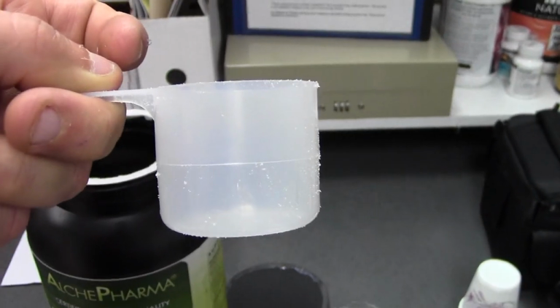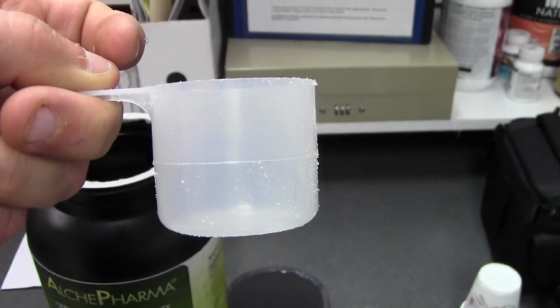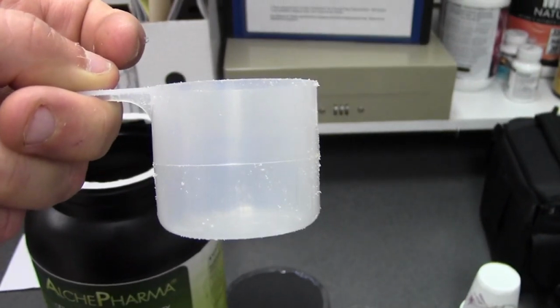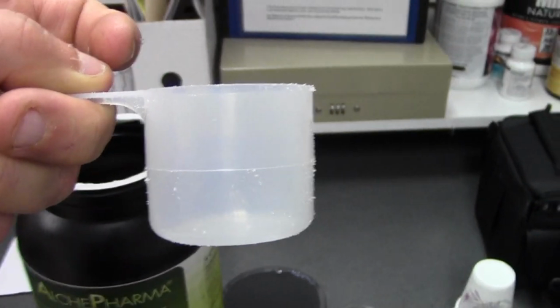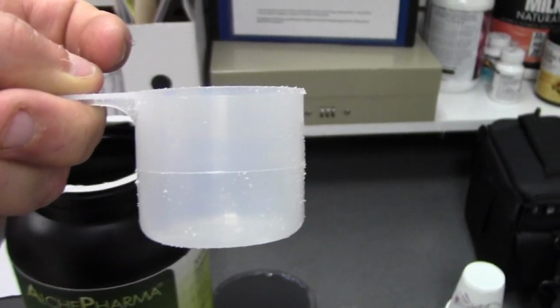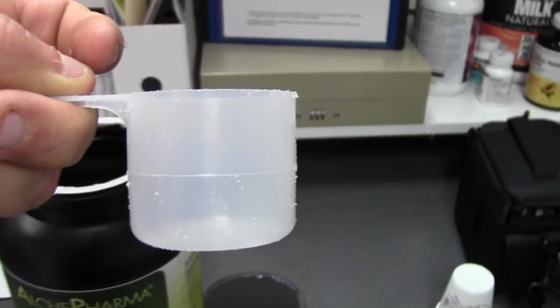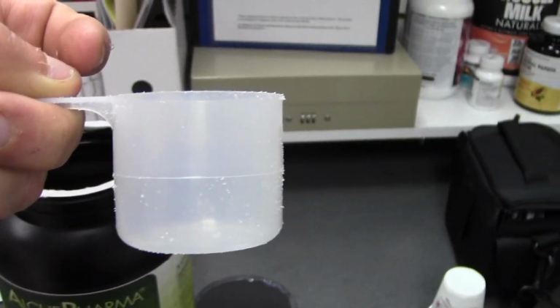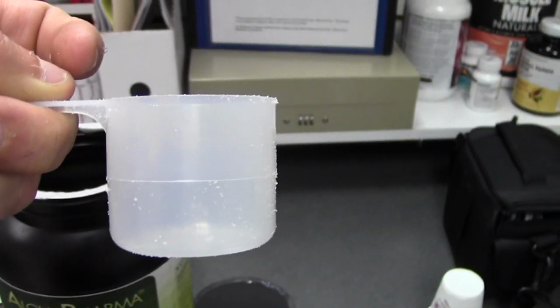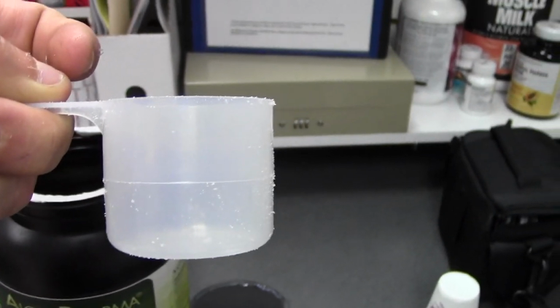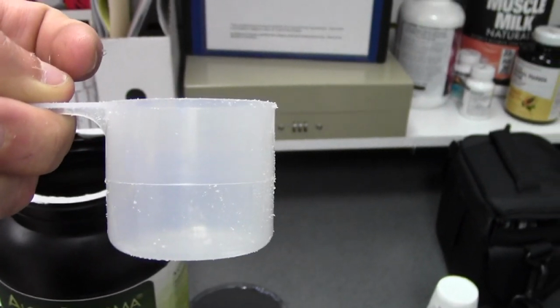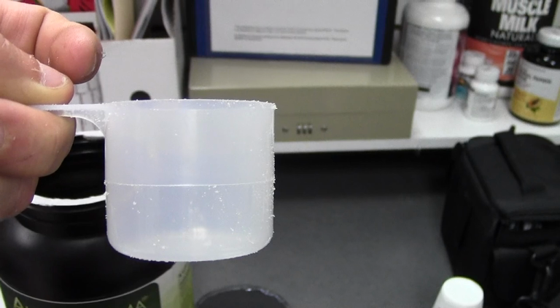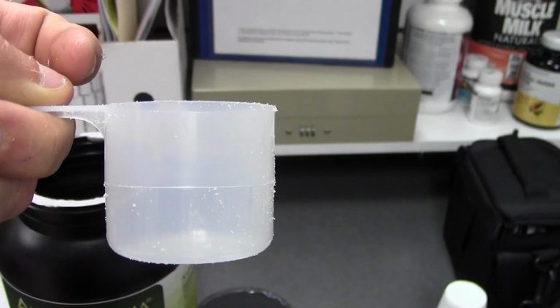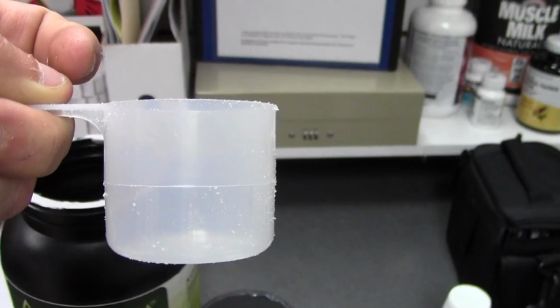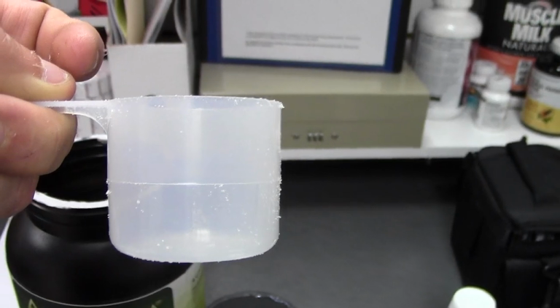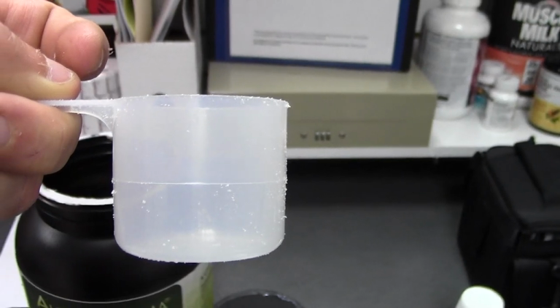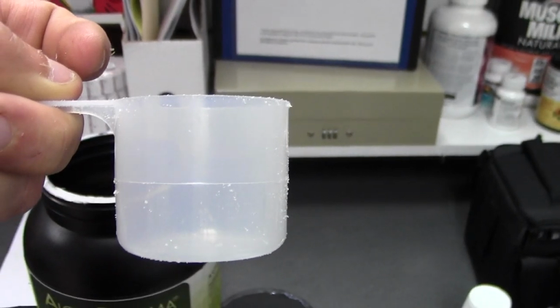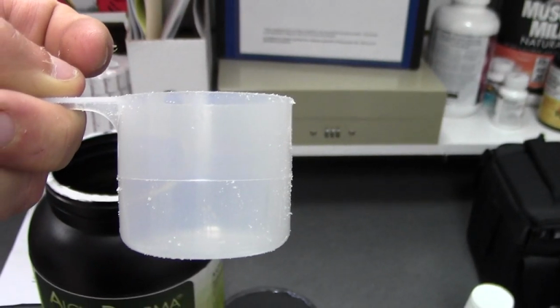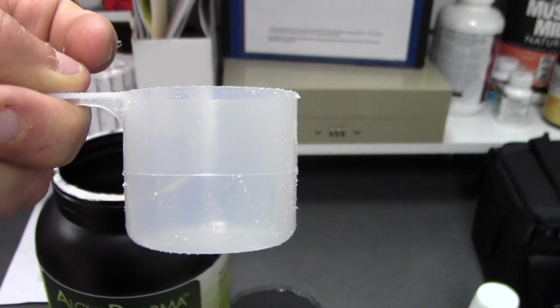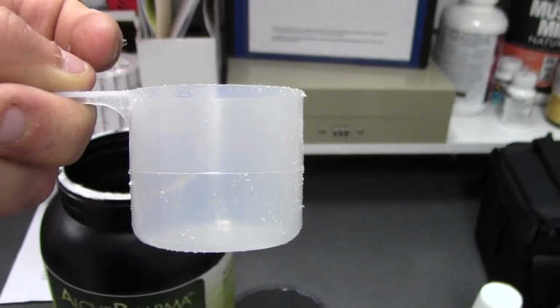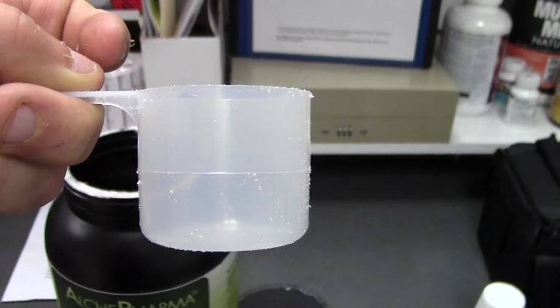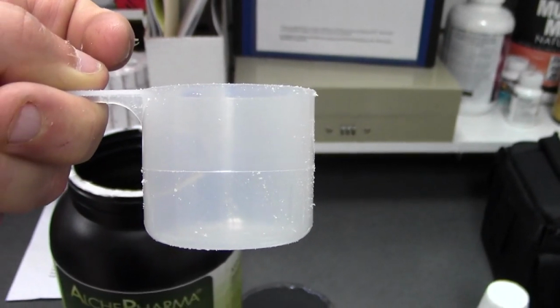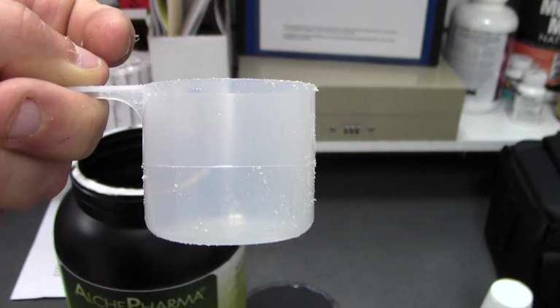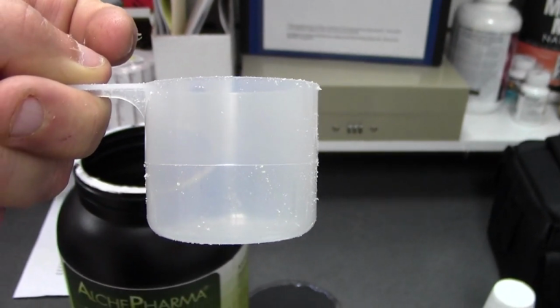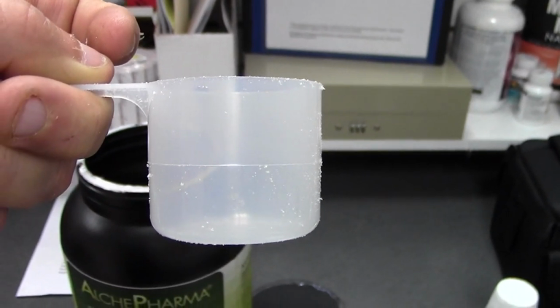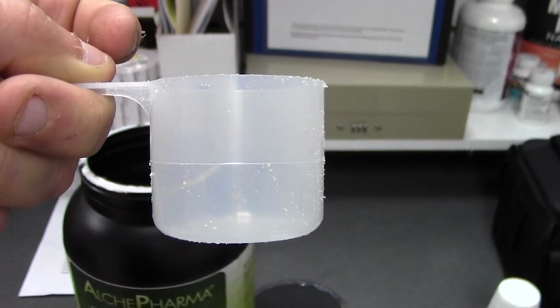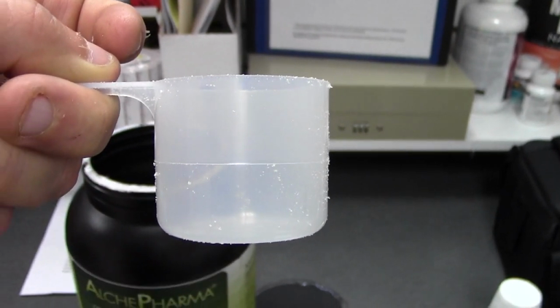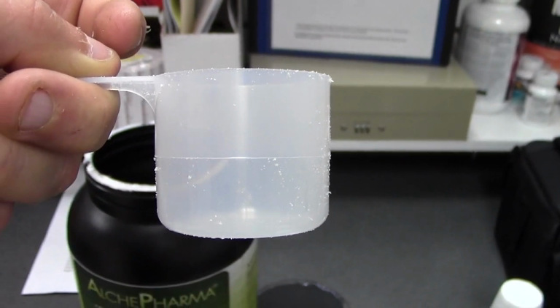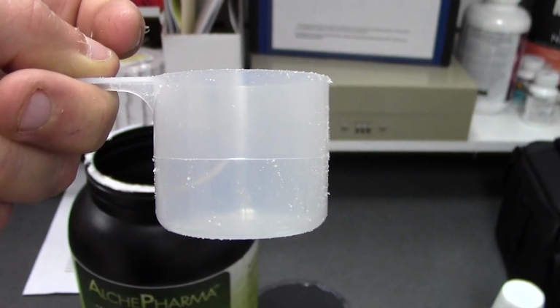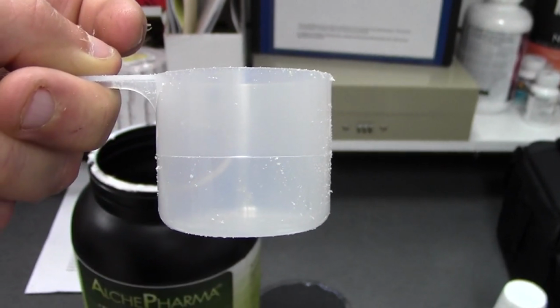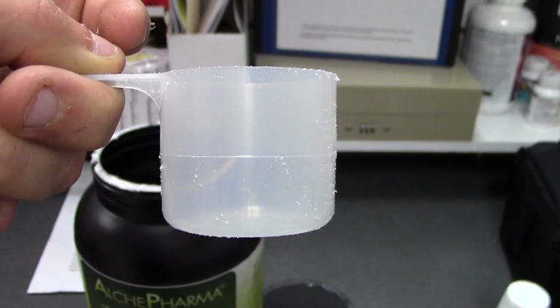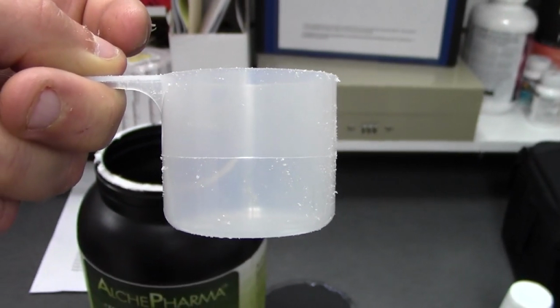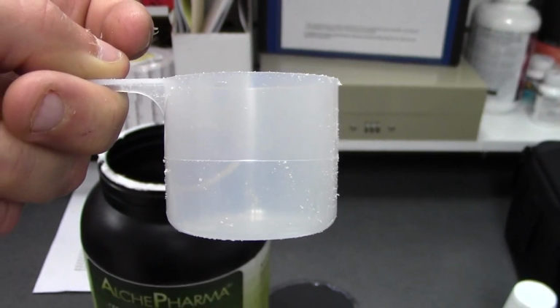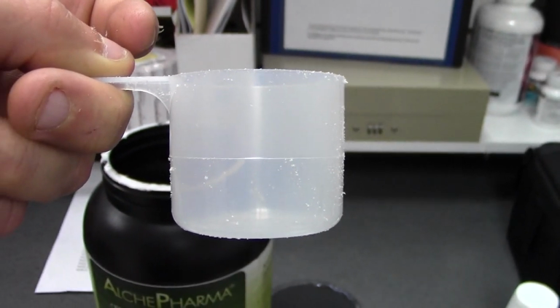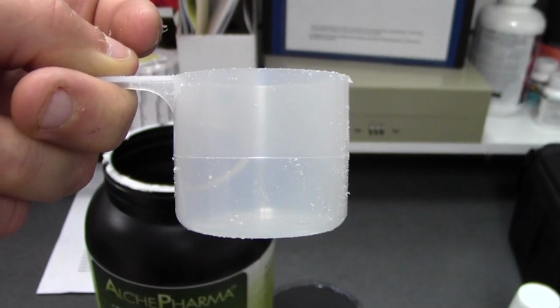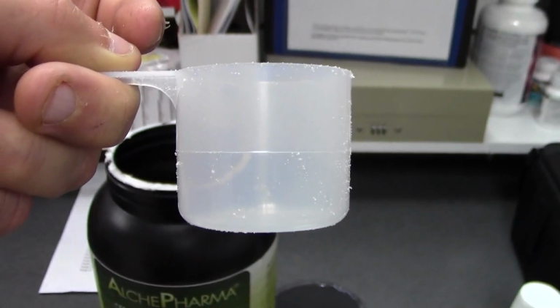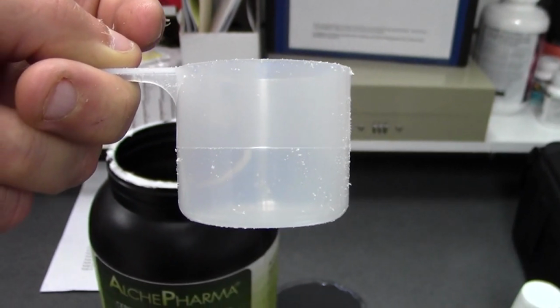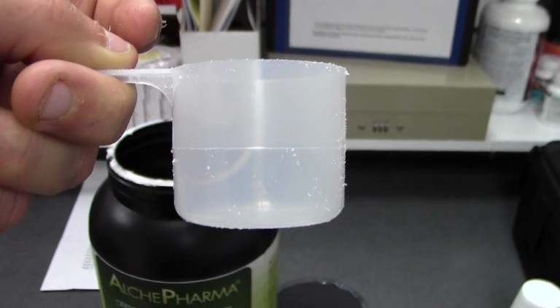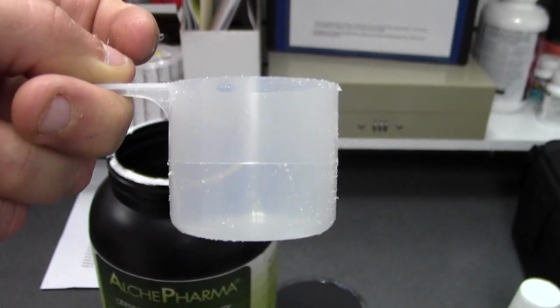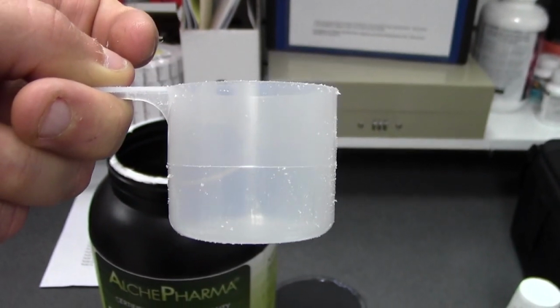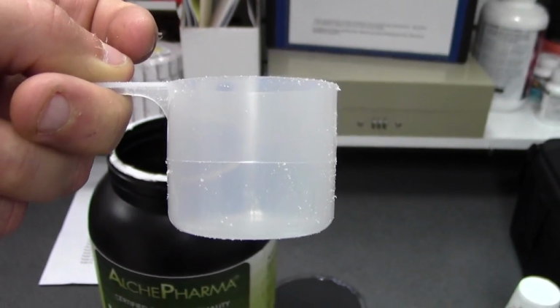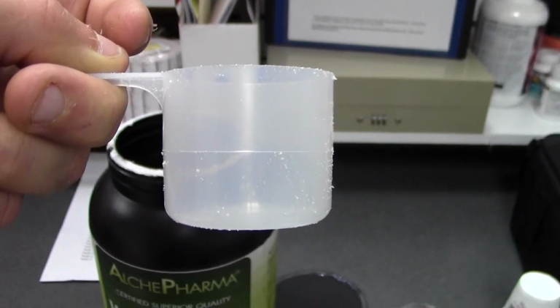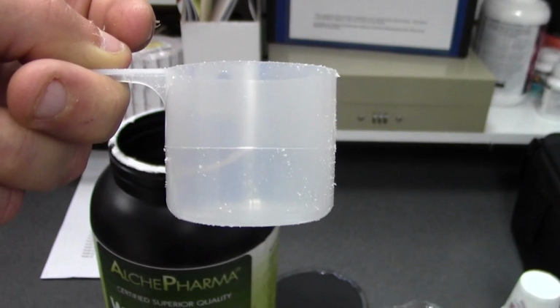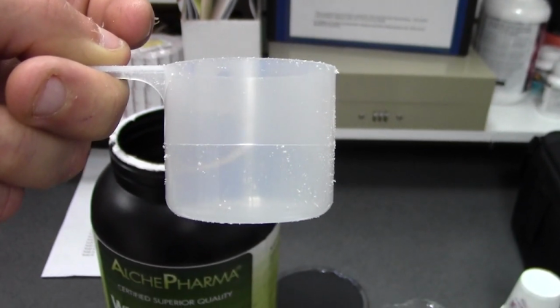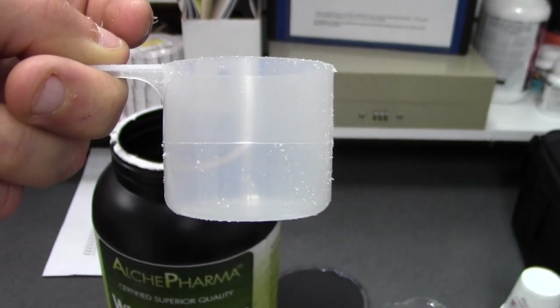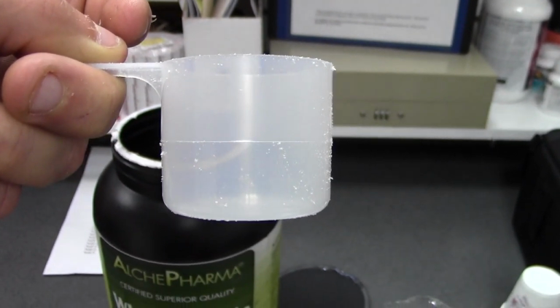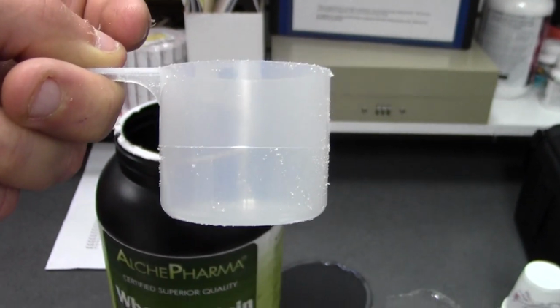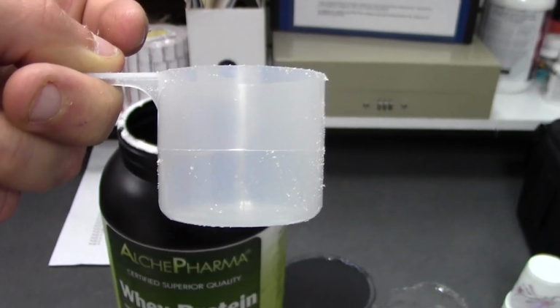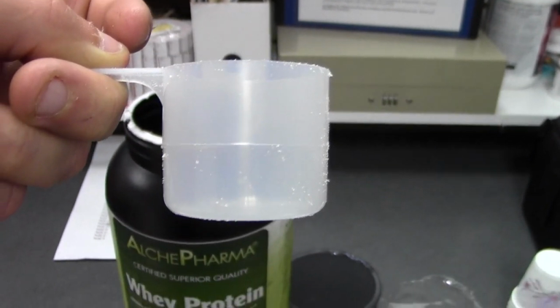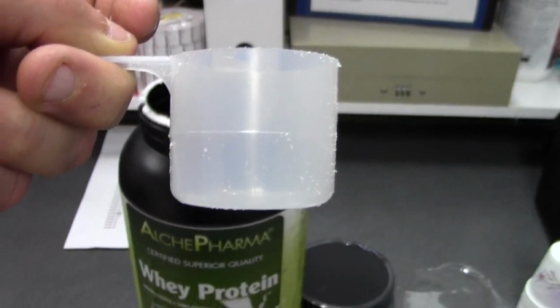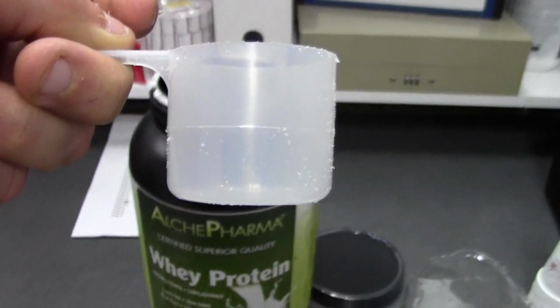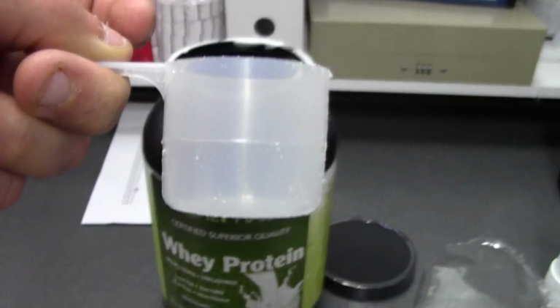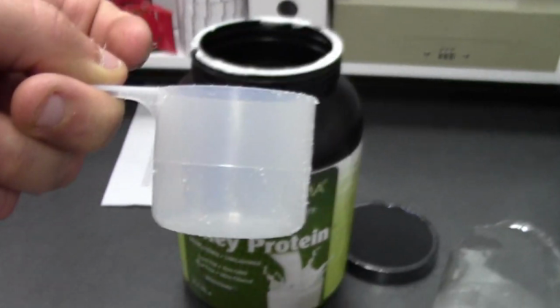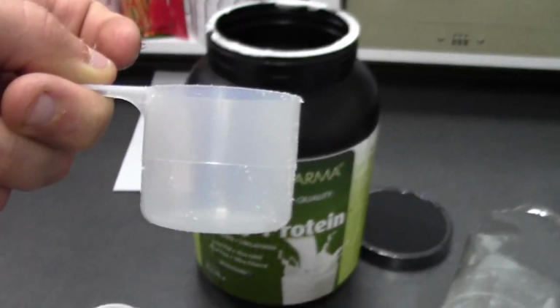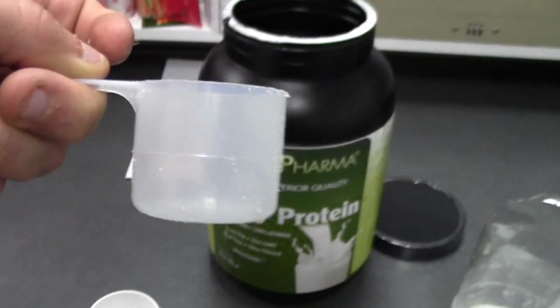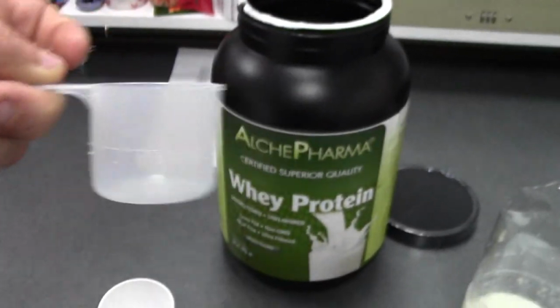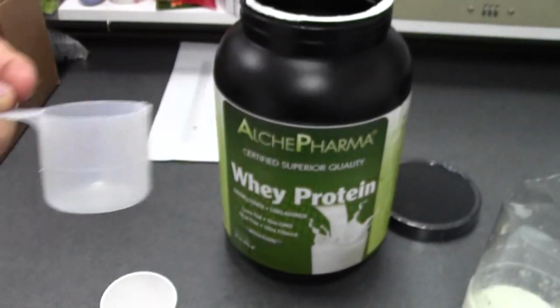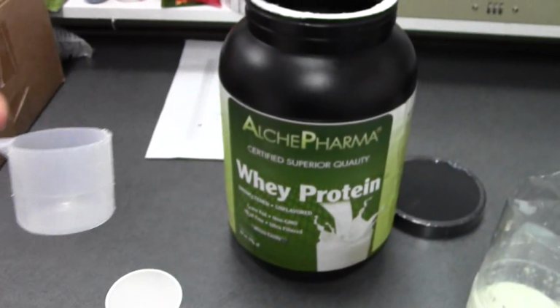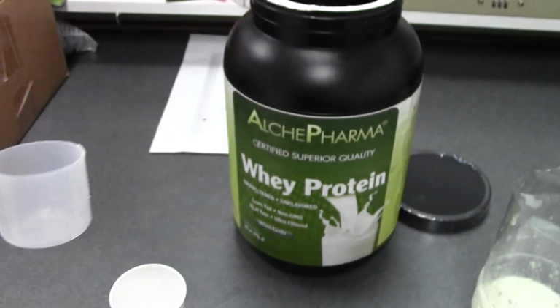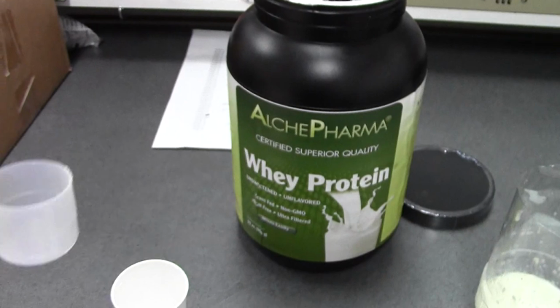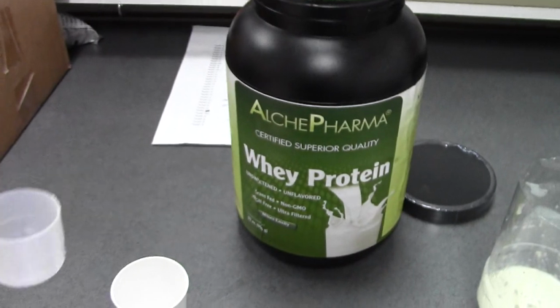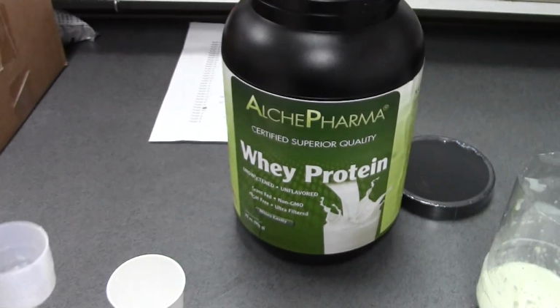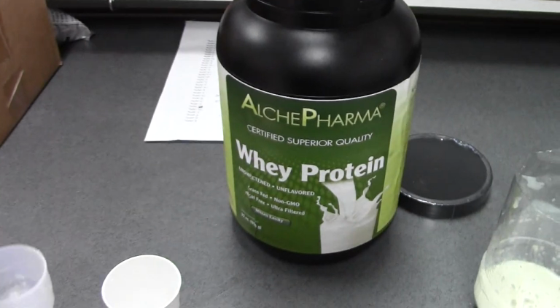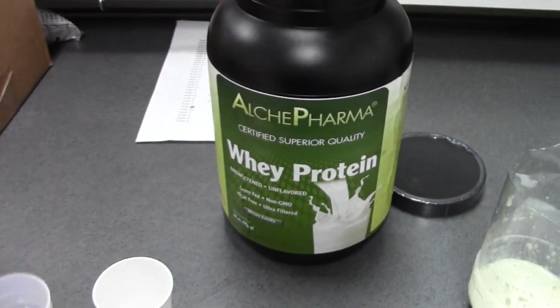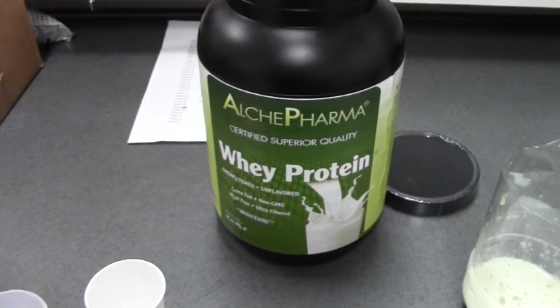Thank you once again. Ralph, Vitamin Herb Stores, just highlighting the Alkypharma brand. Thank you.